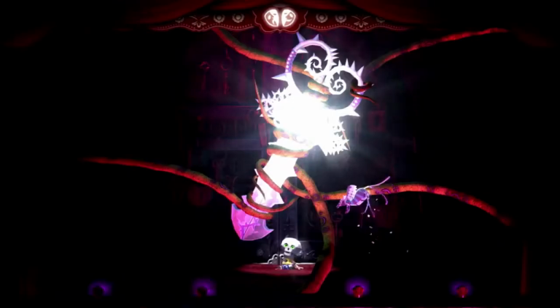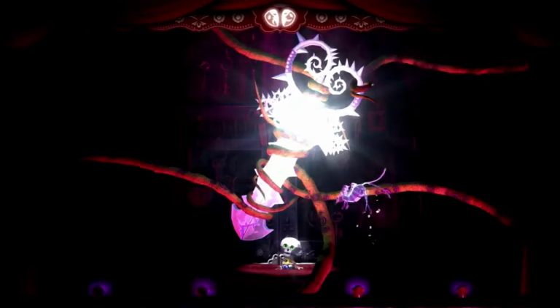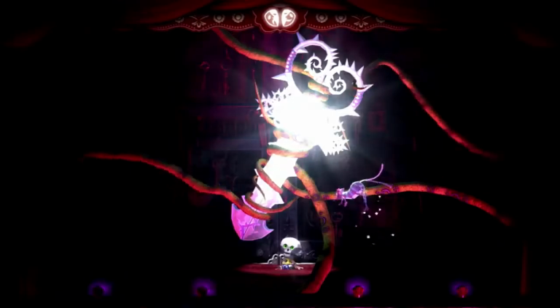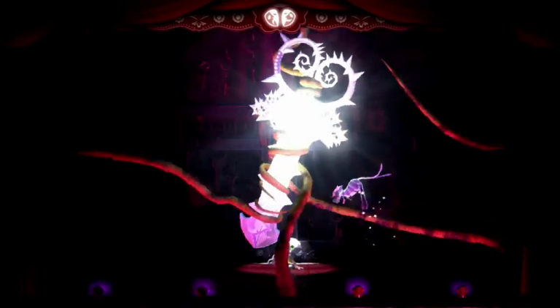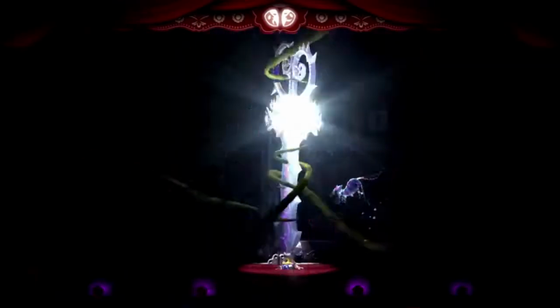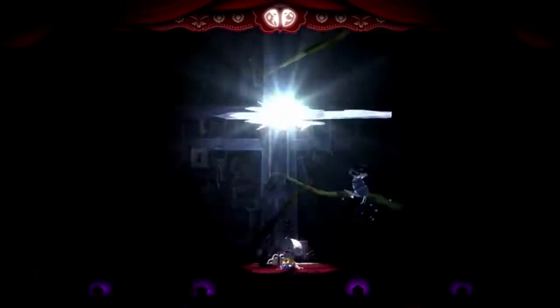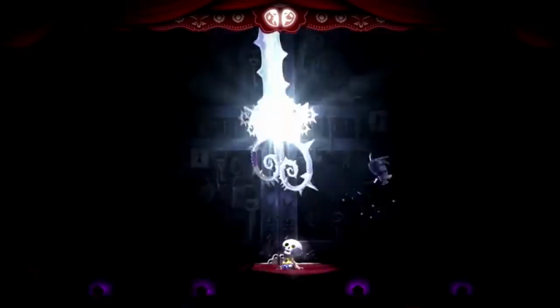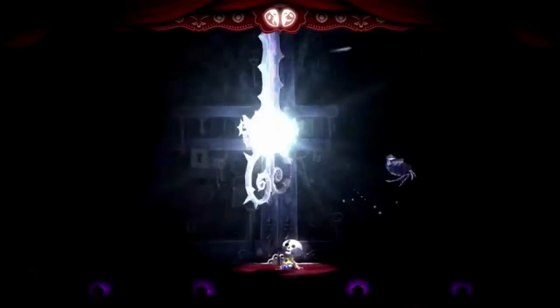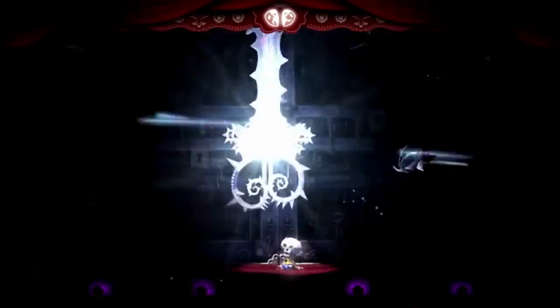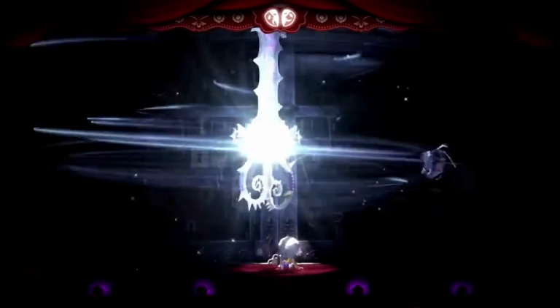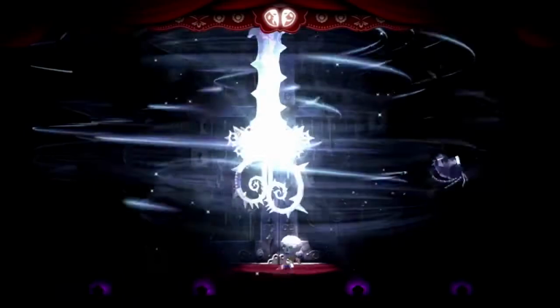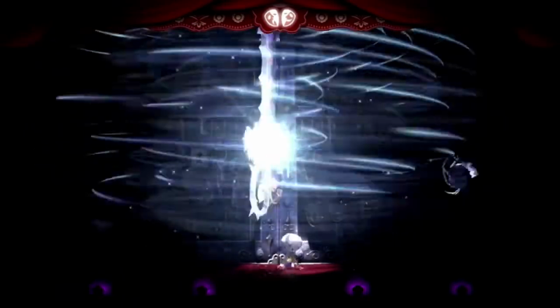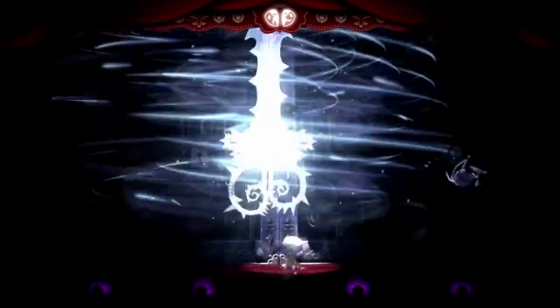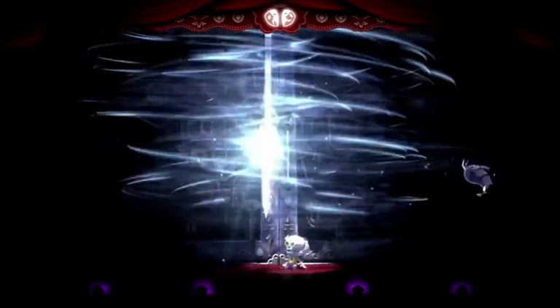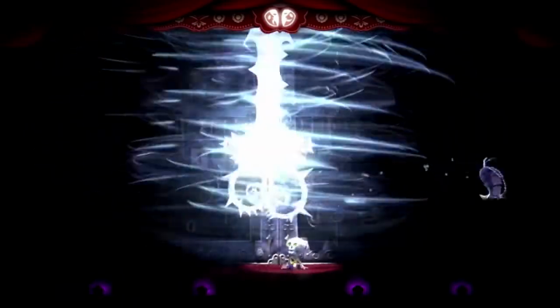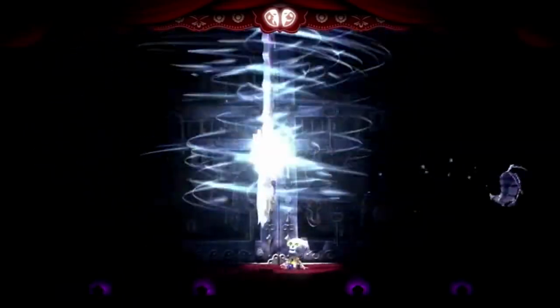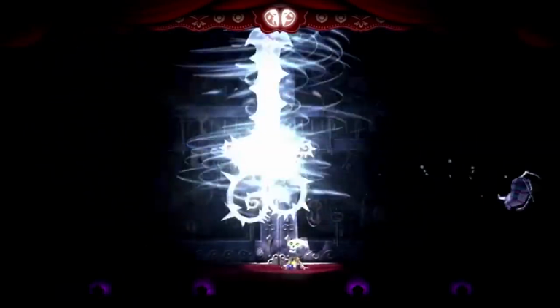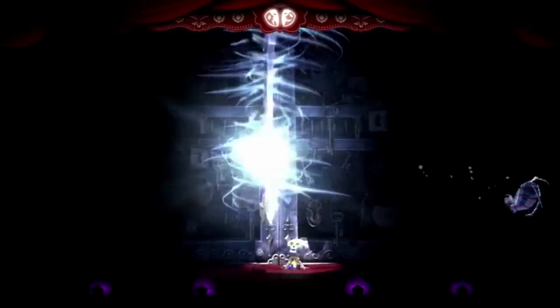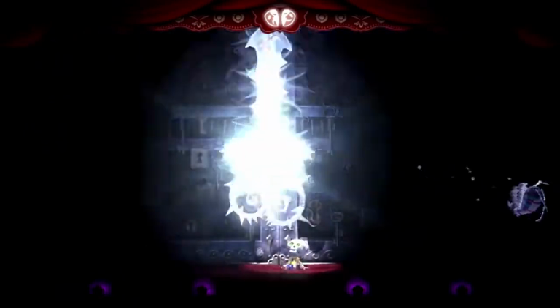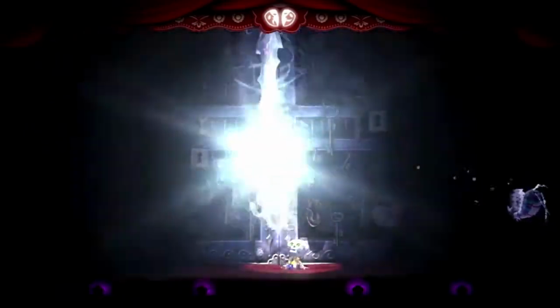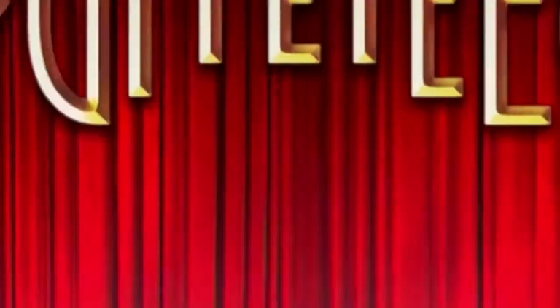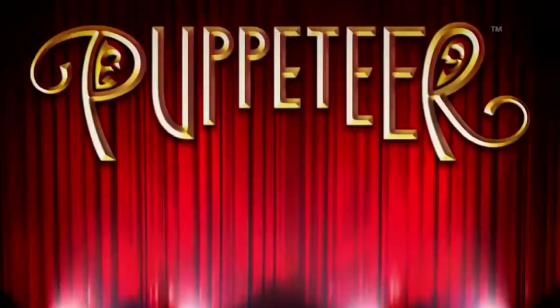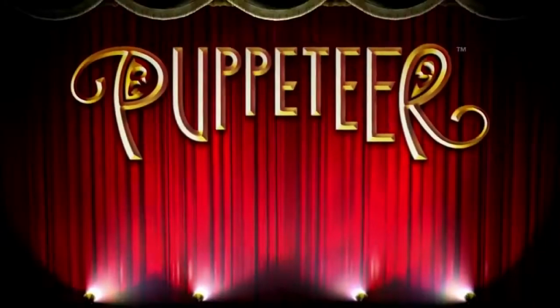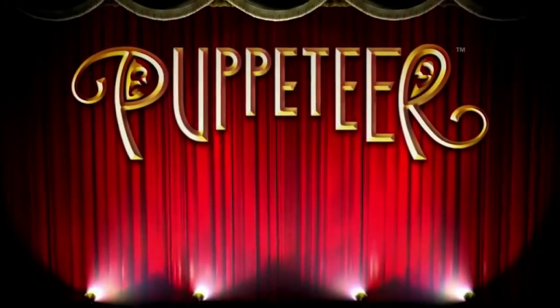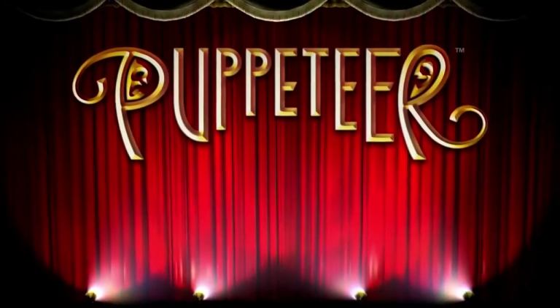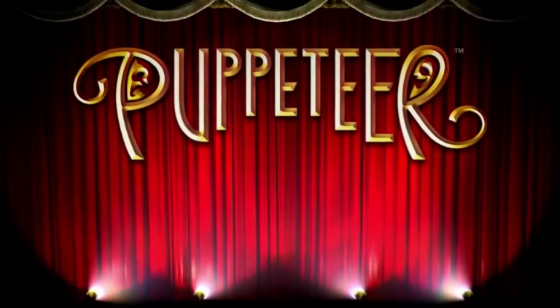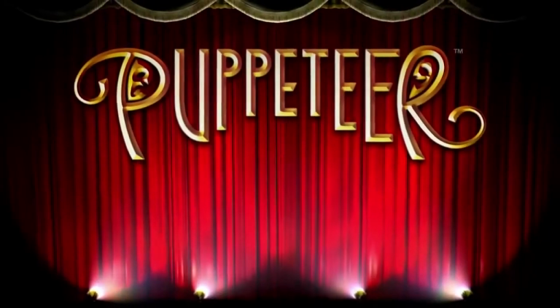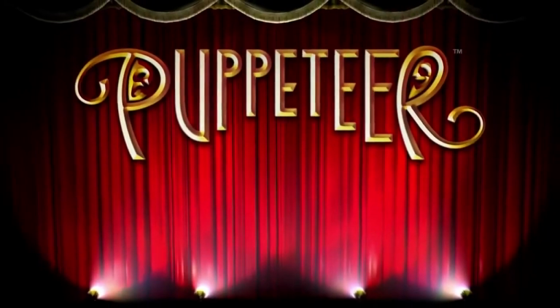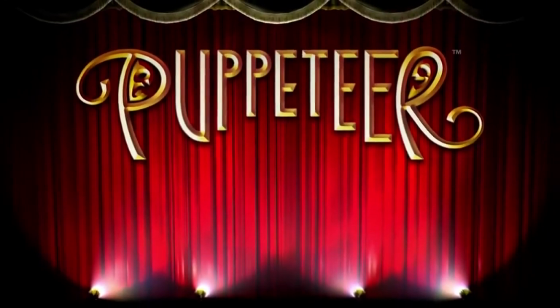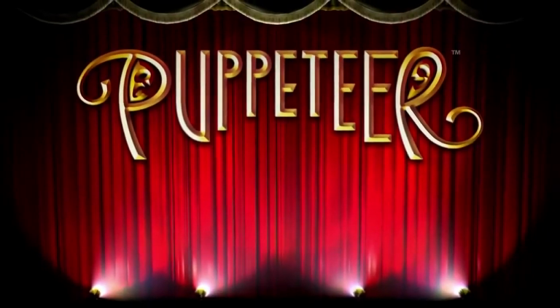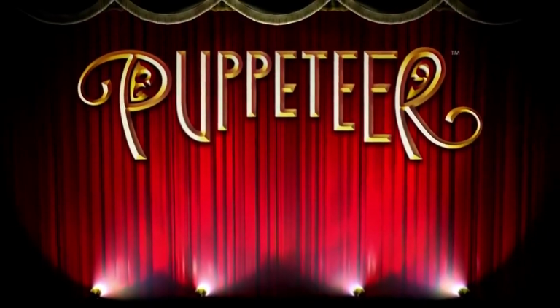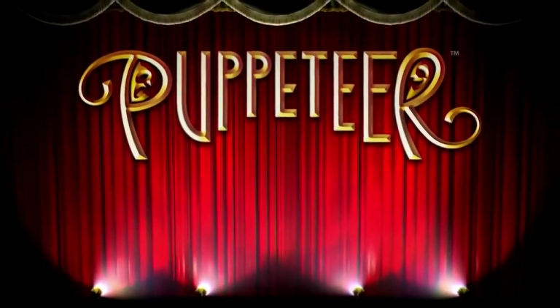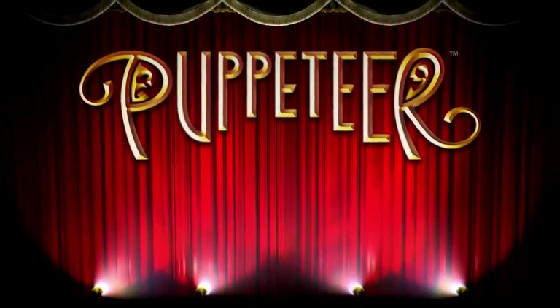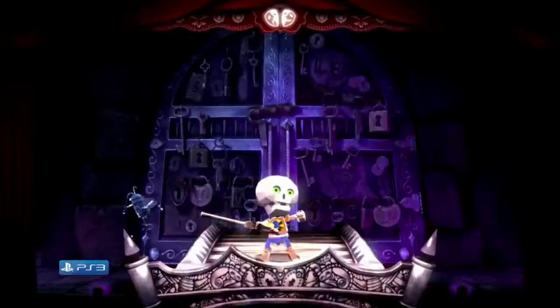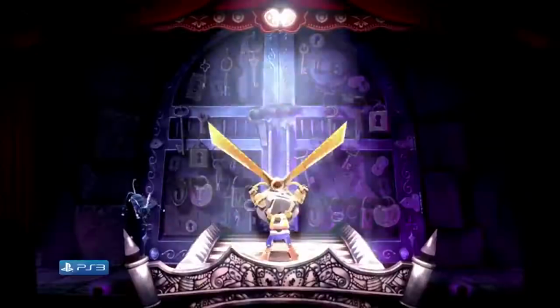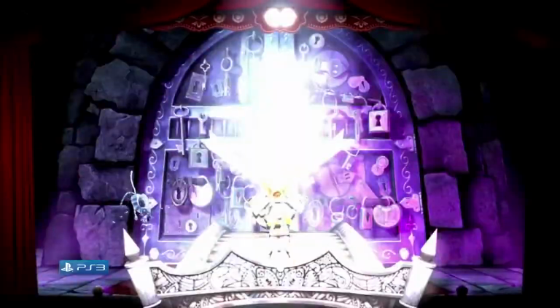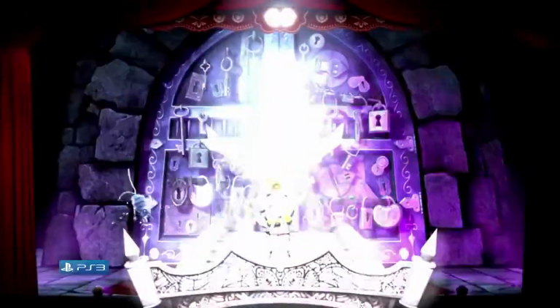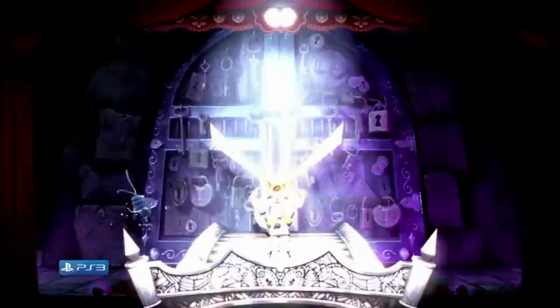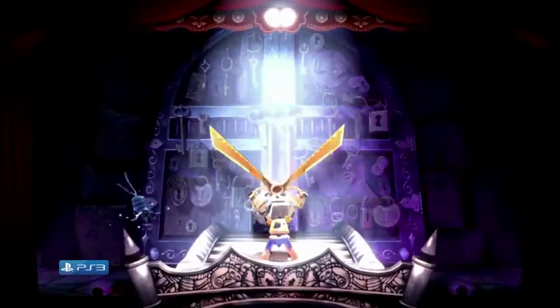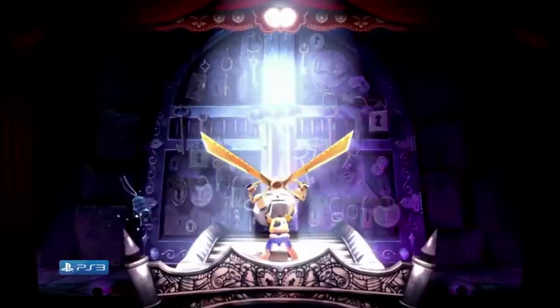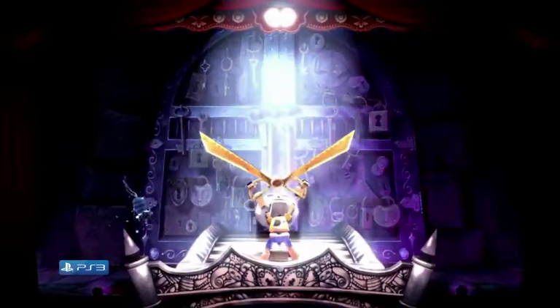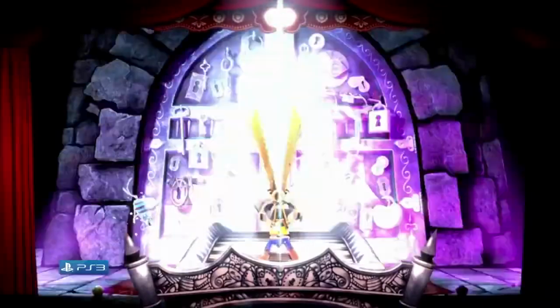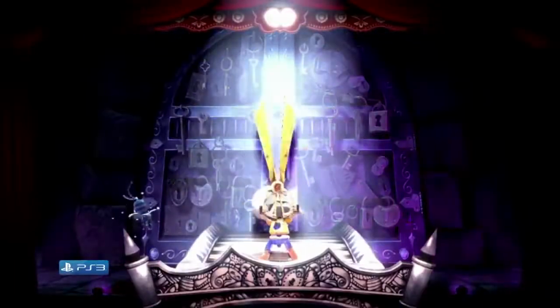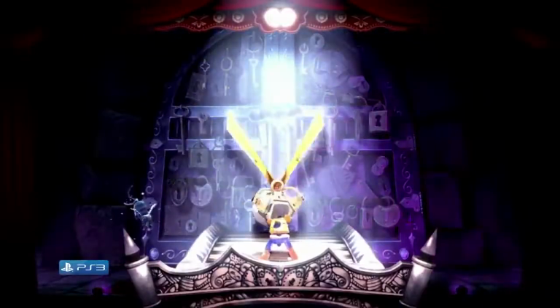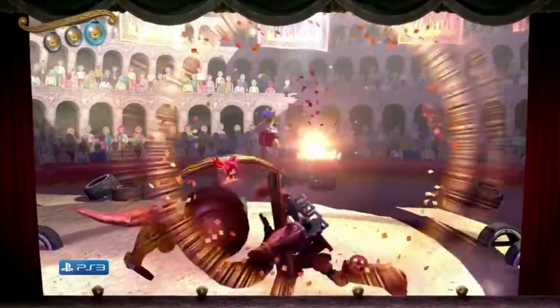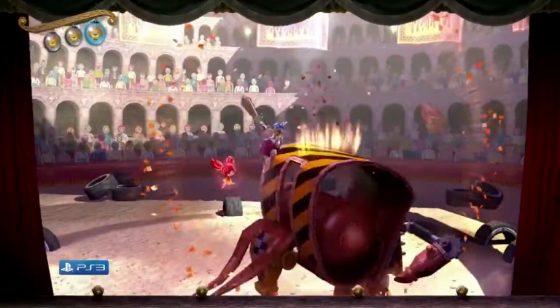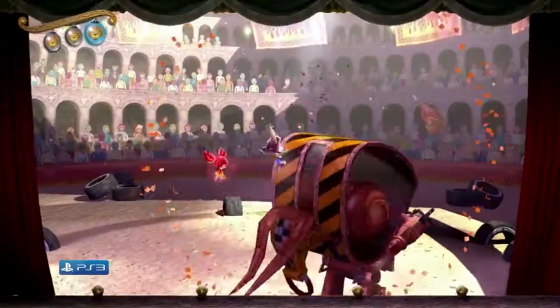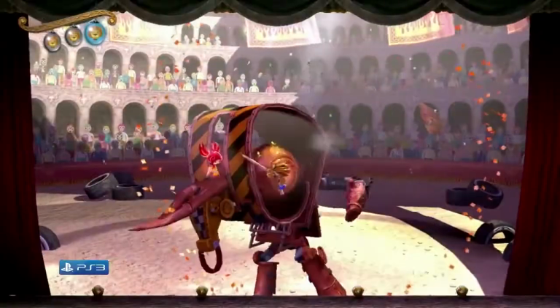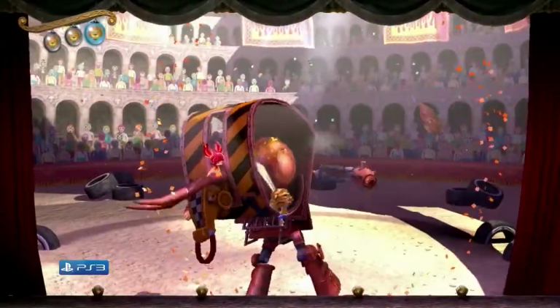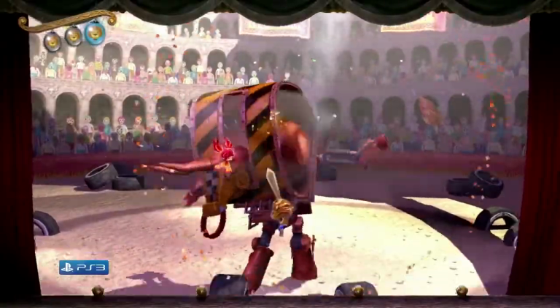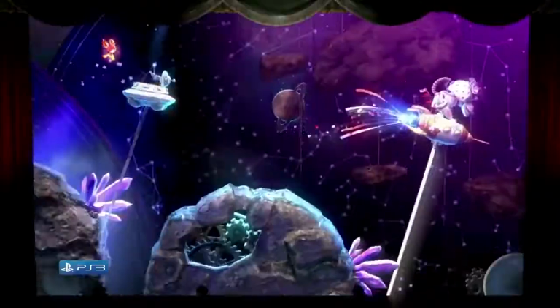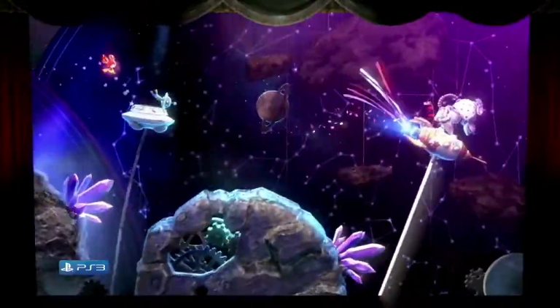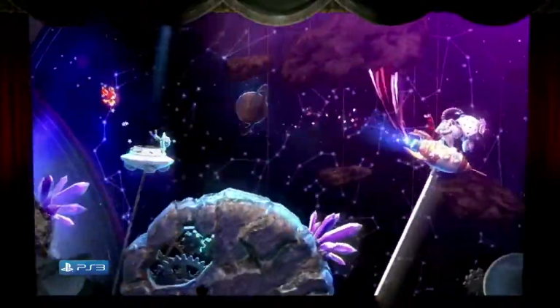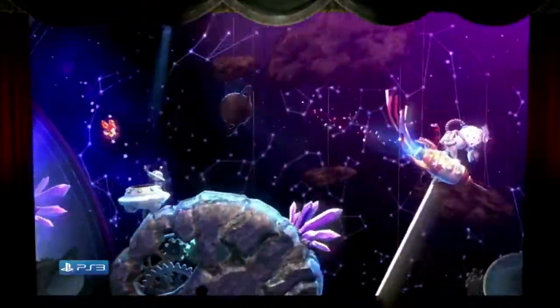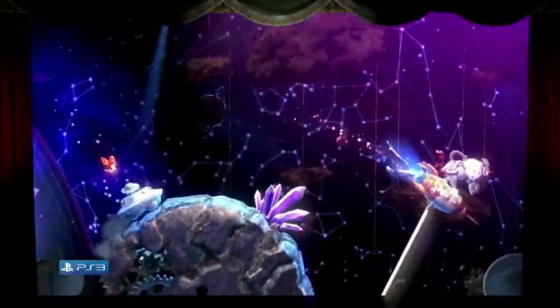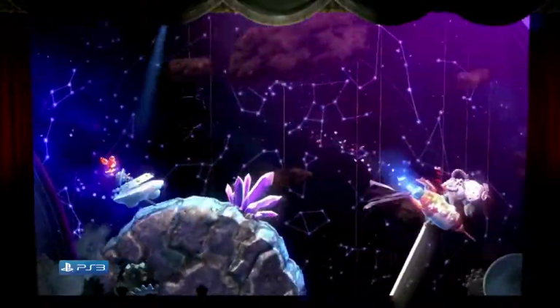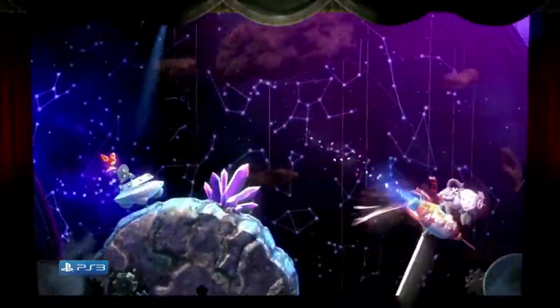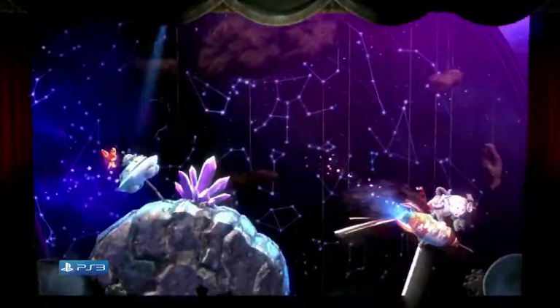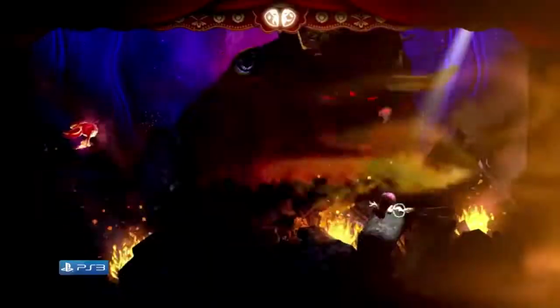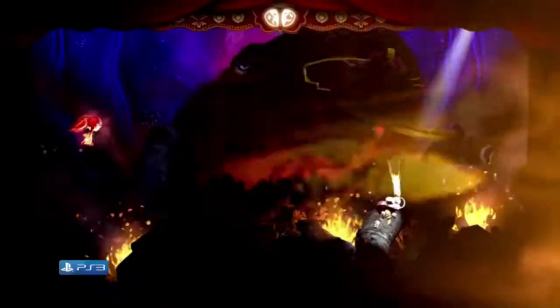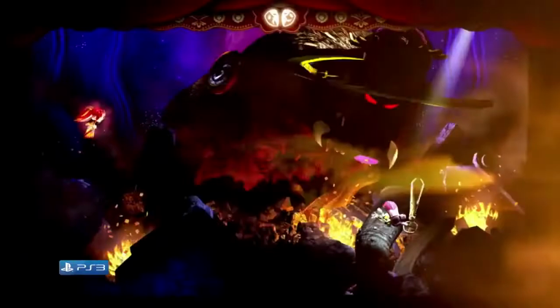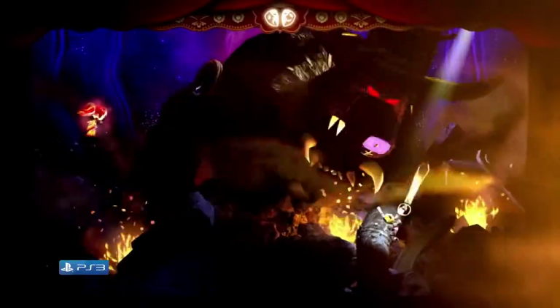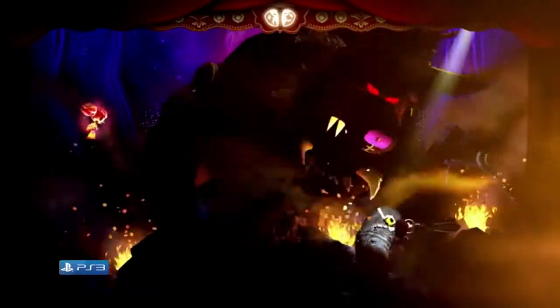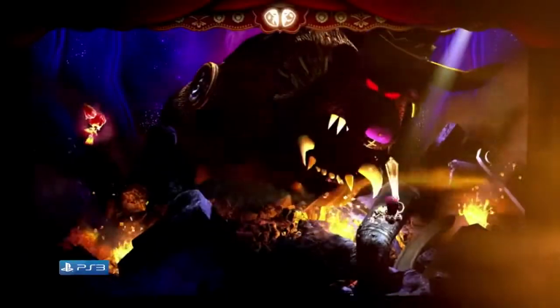Step into a theater of fantasy in Puppeteer on PlayStation 3 and help young Kutaro defeat the wicked Moon Bear King.